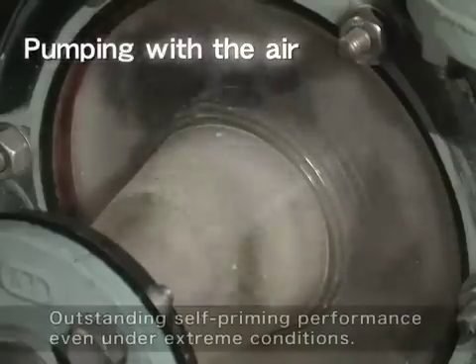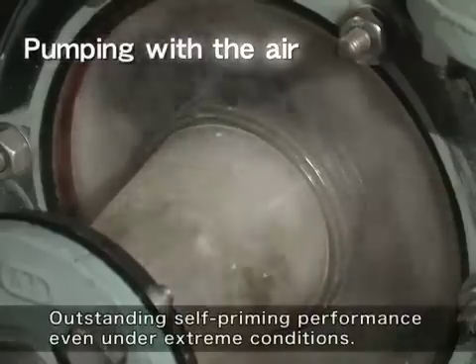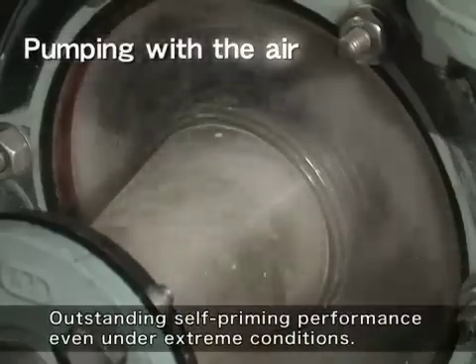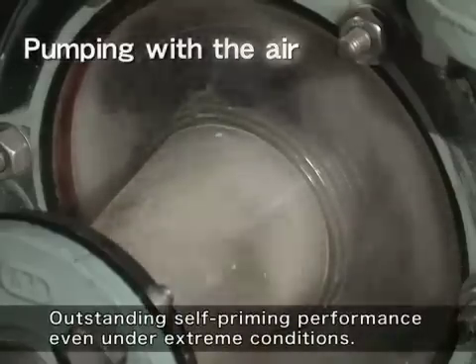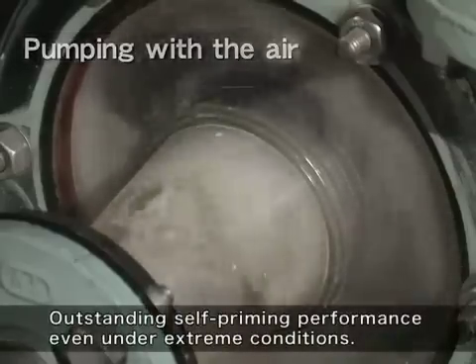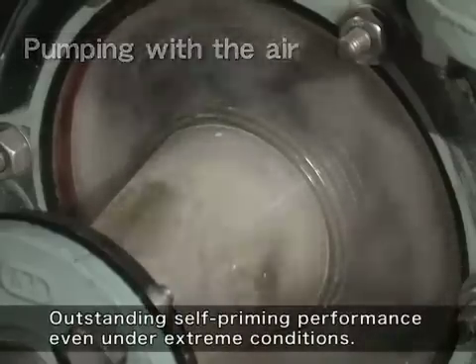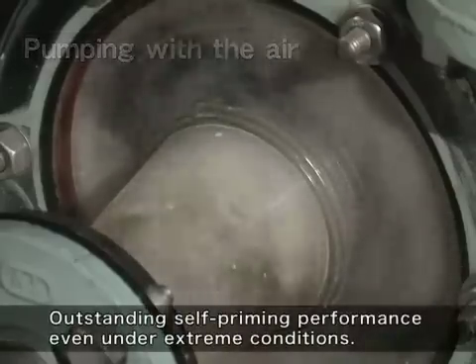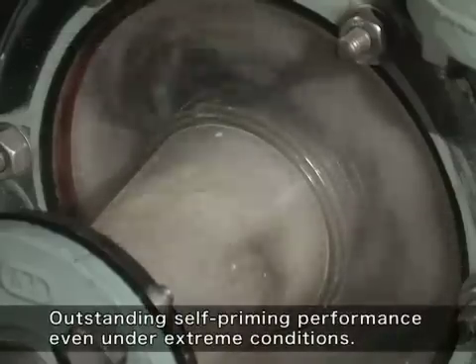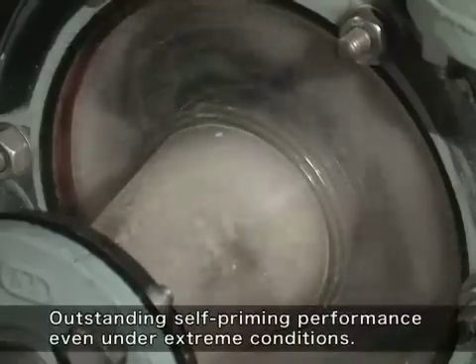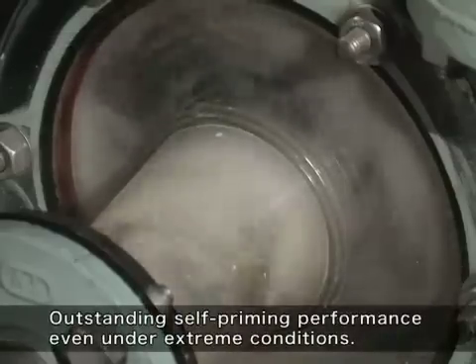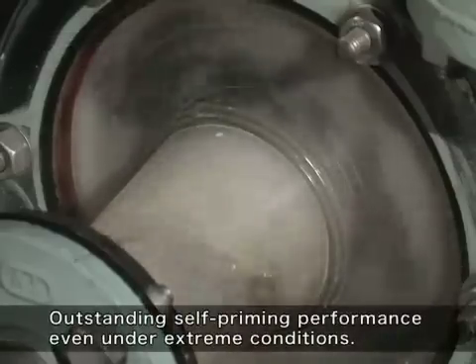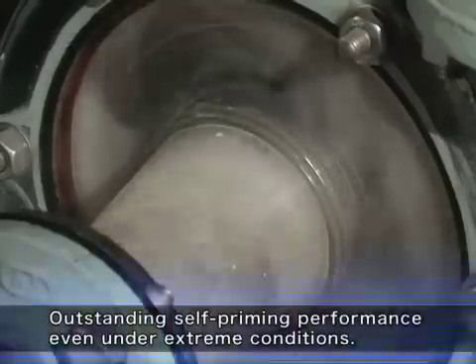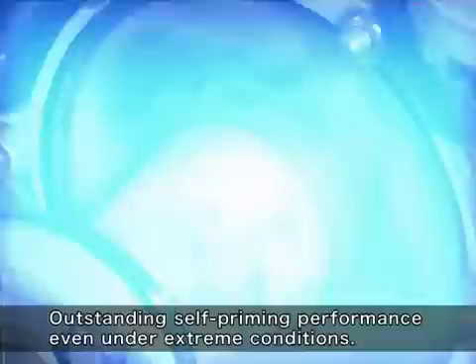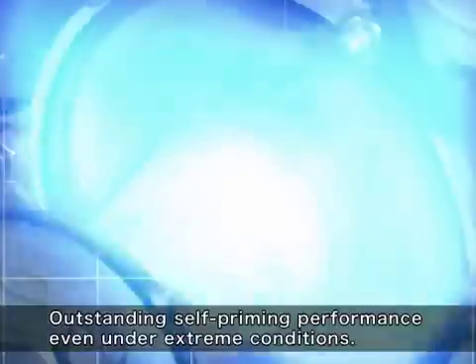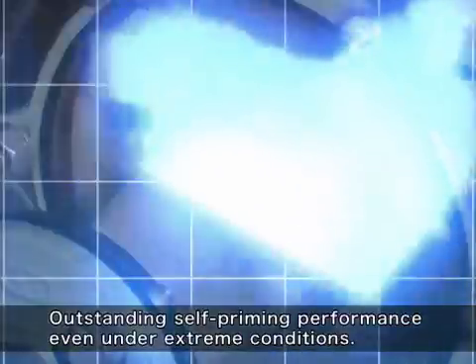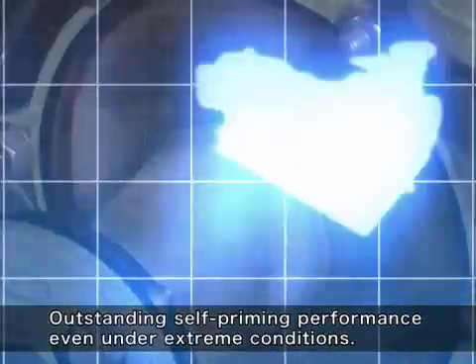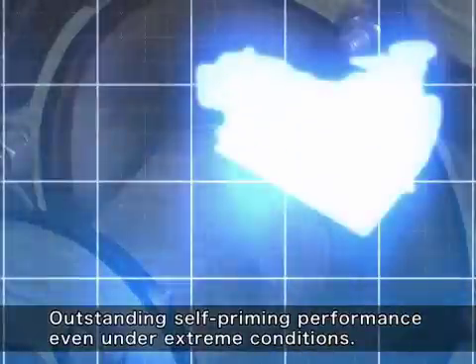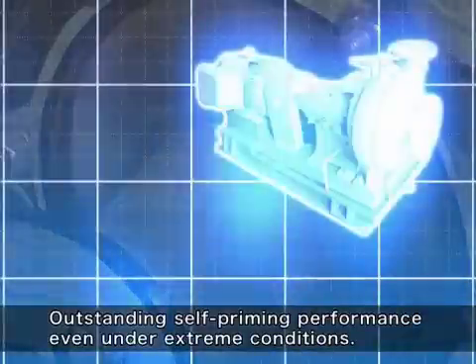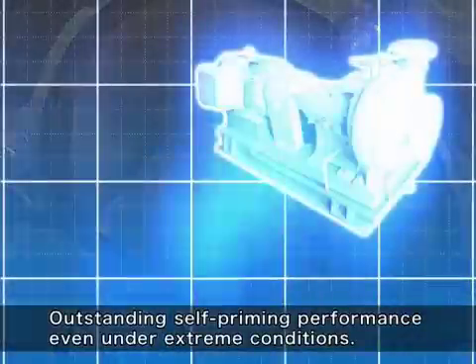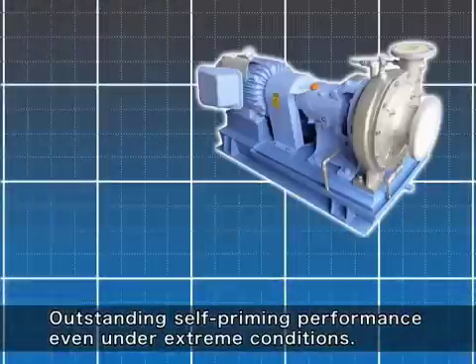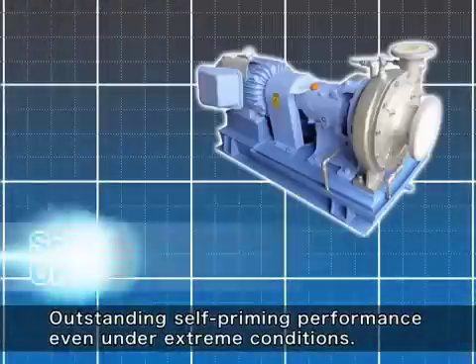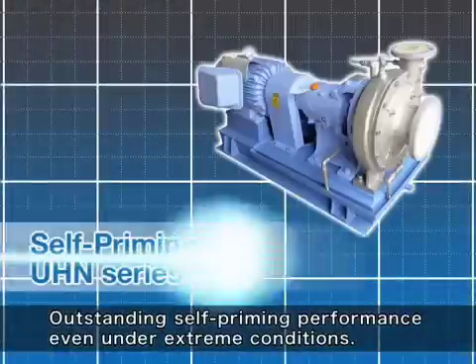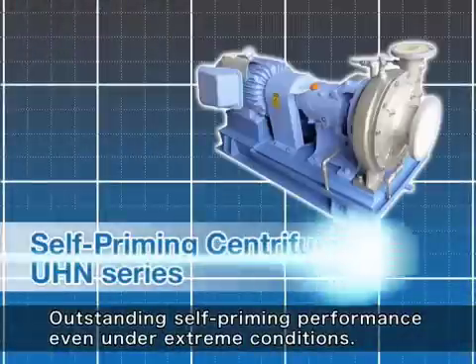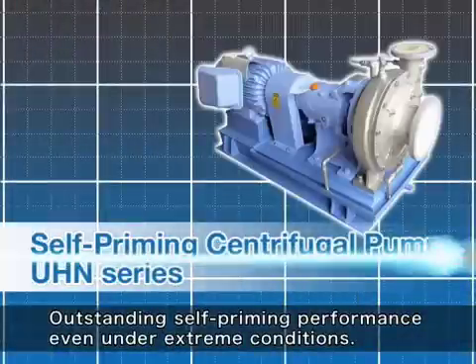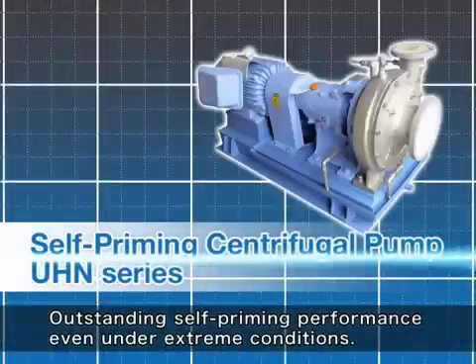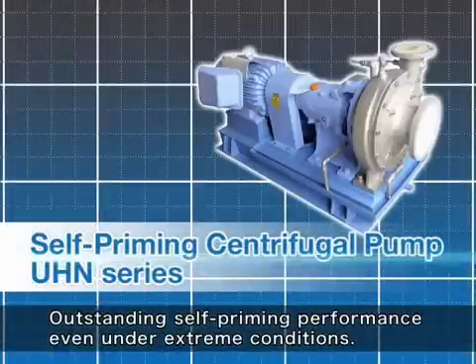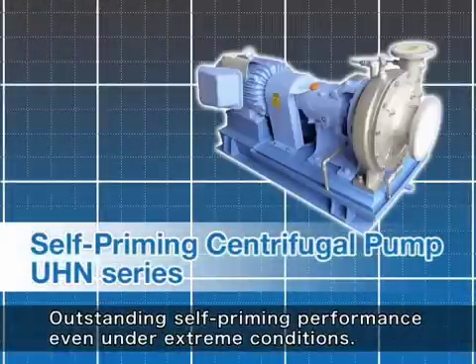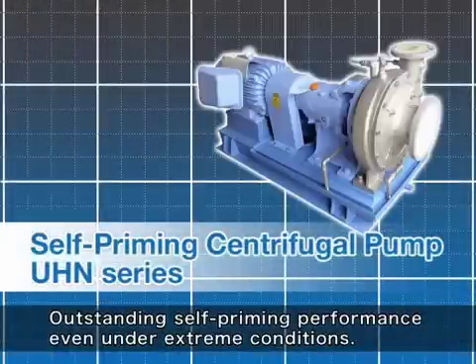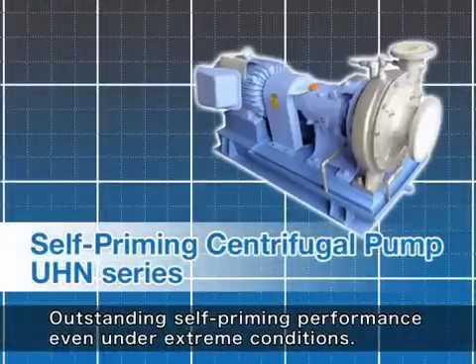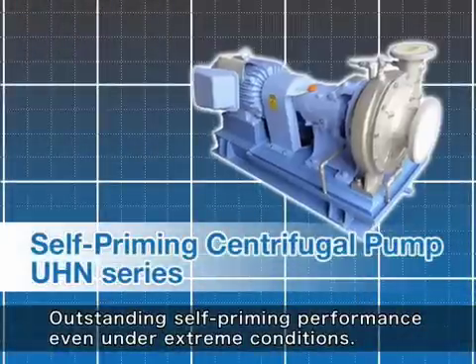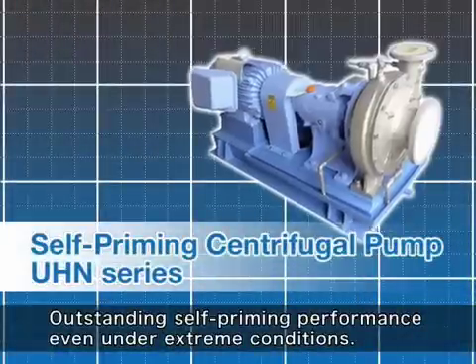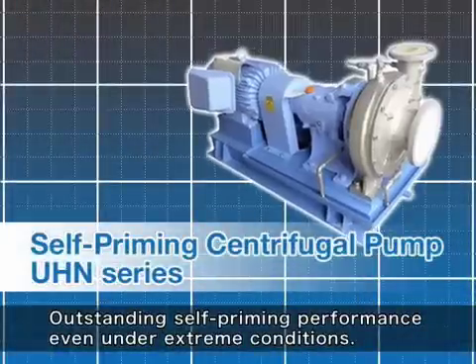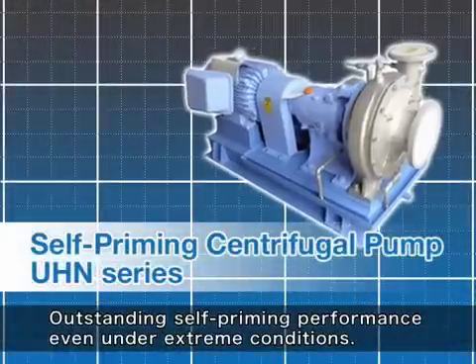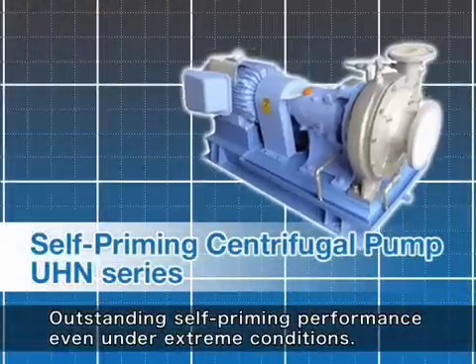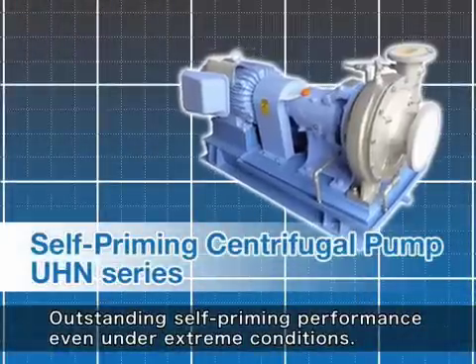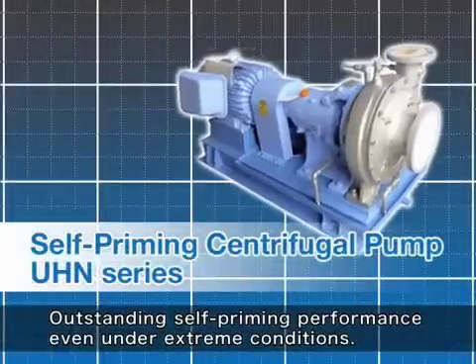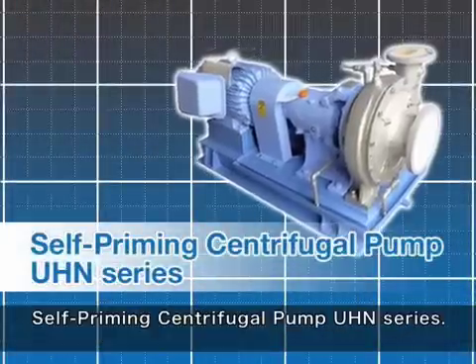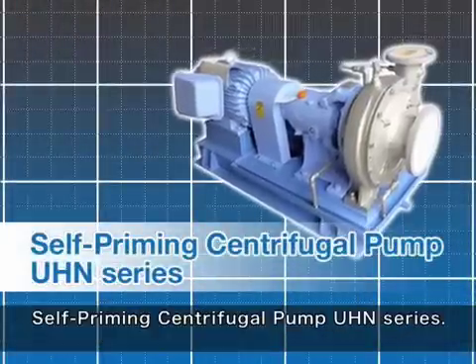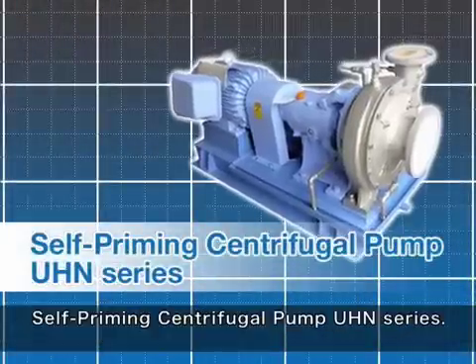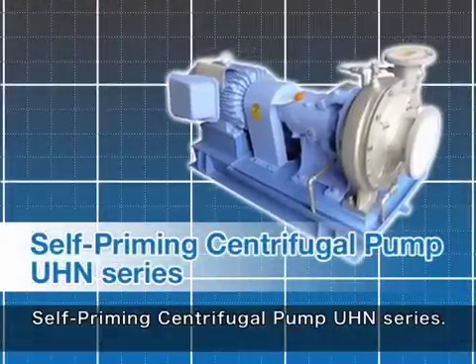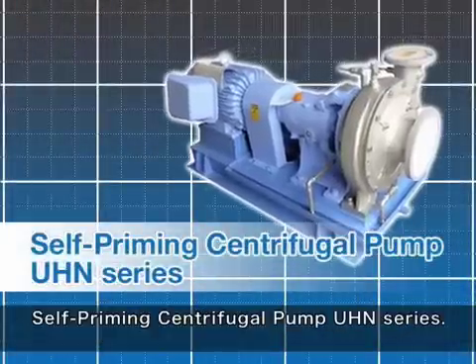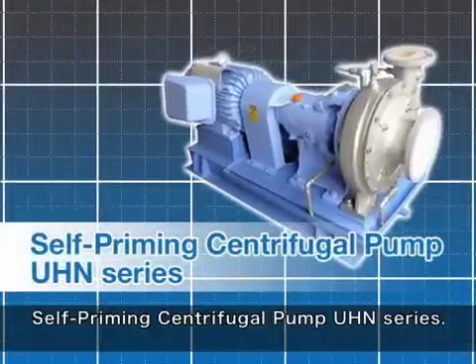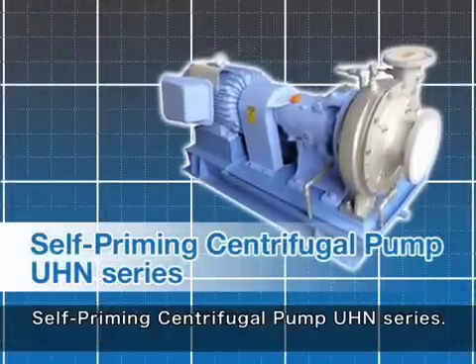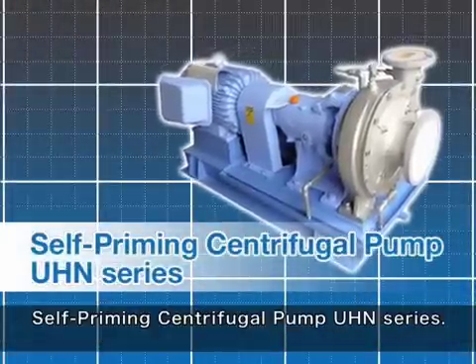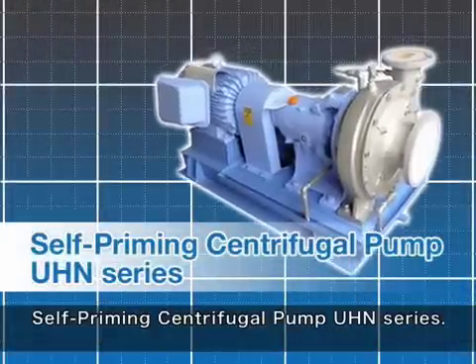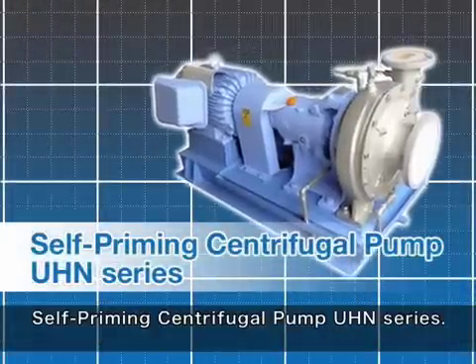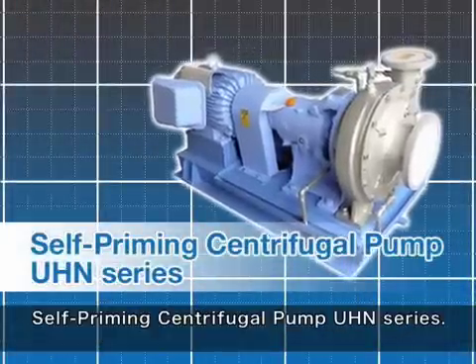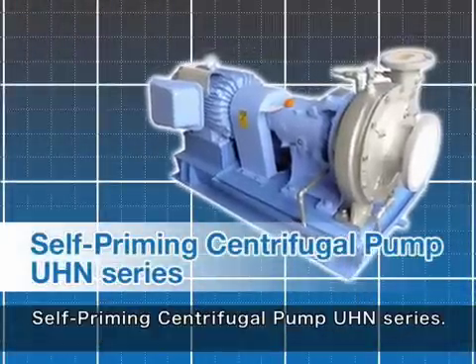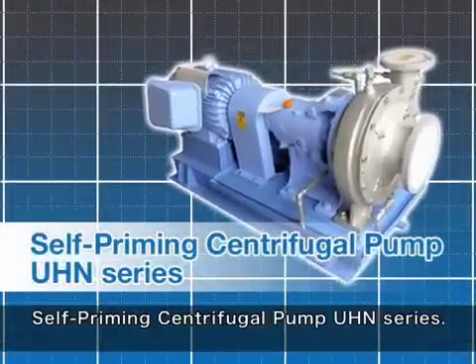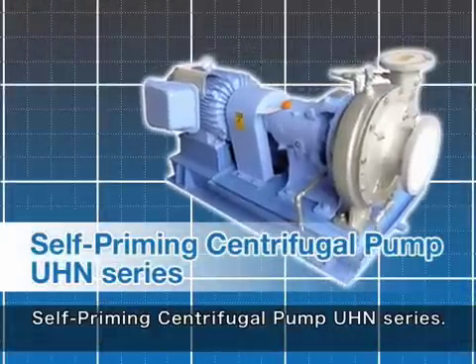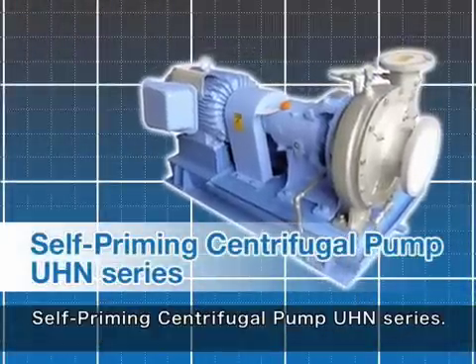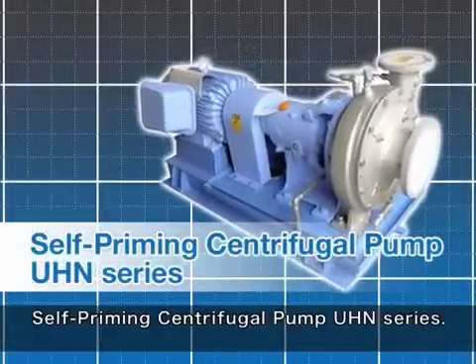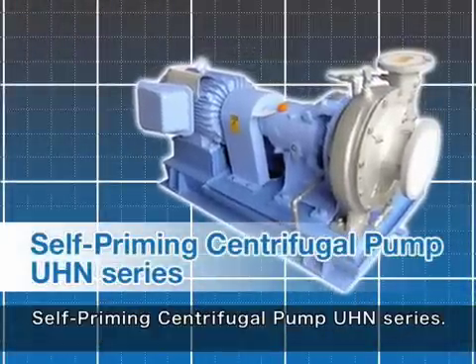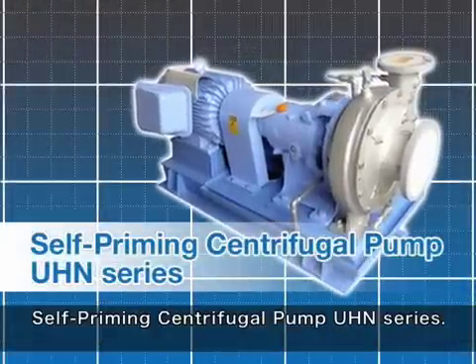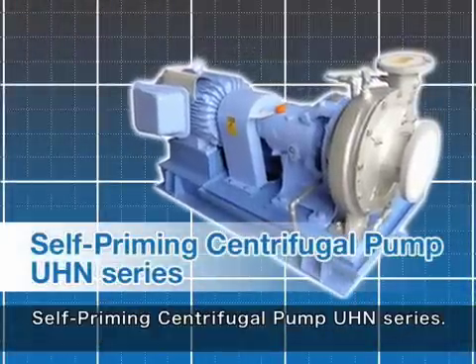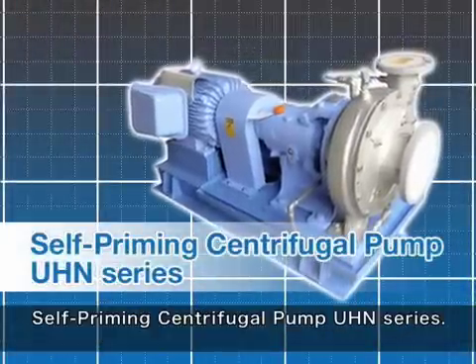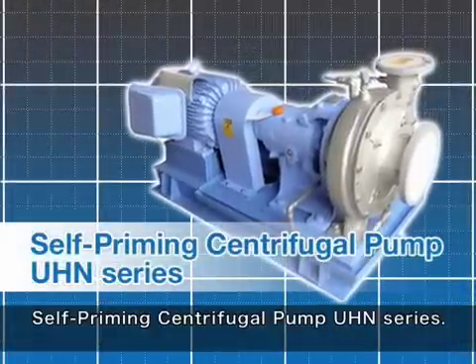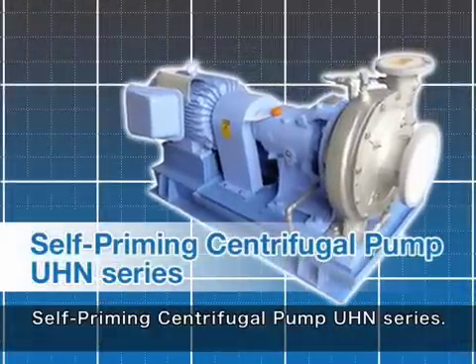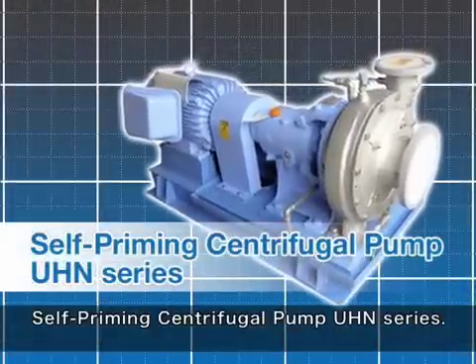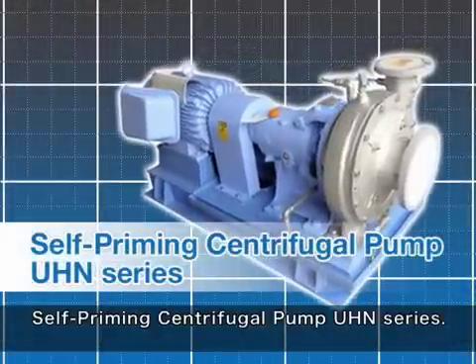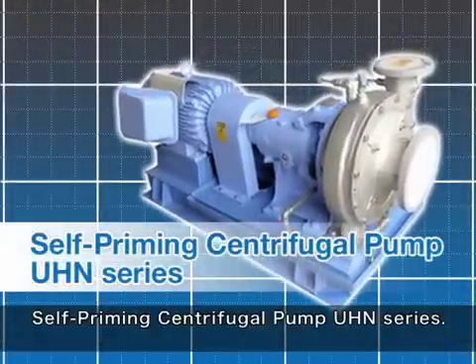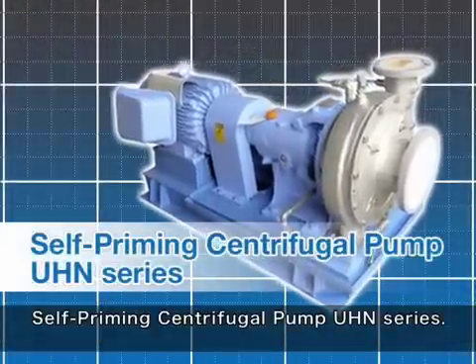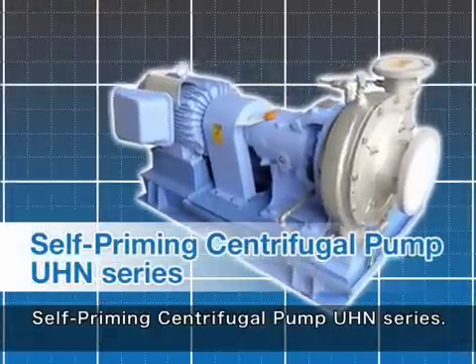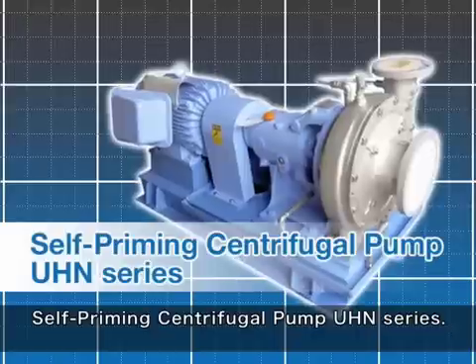Outstanding self-priming performance even under extreme conditions. Self-priming centrifugal pump UHN series.